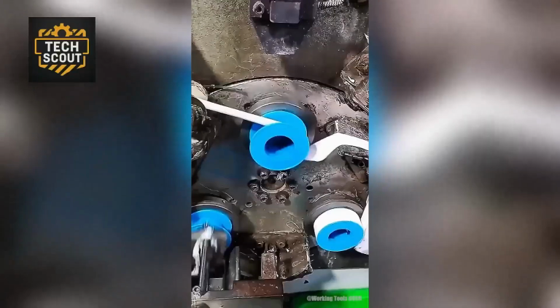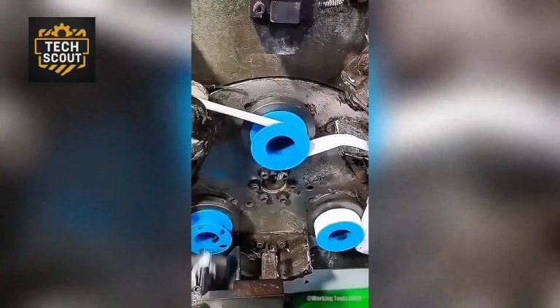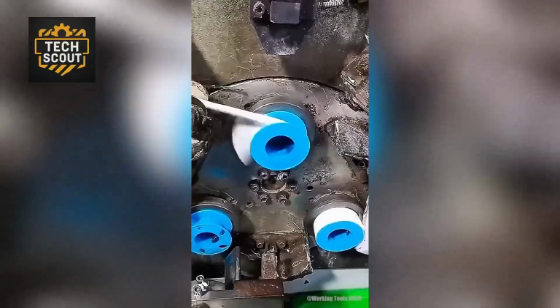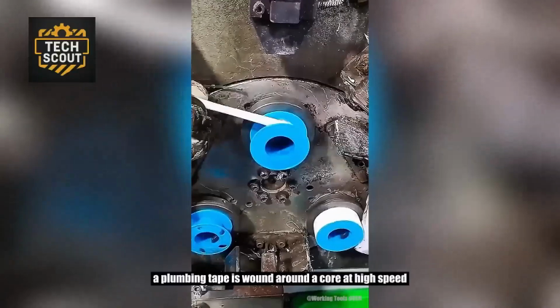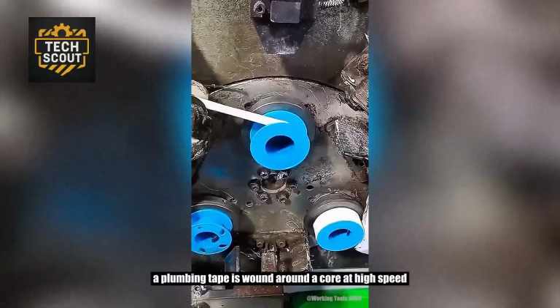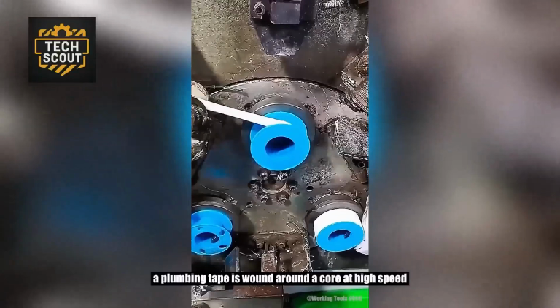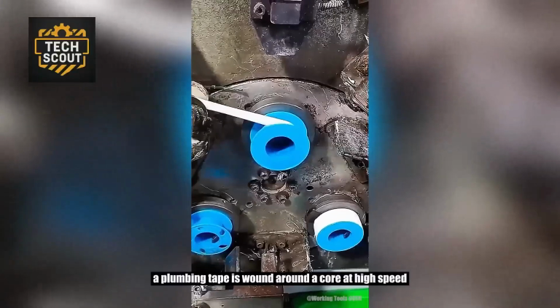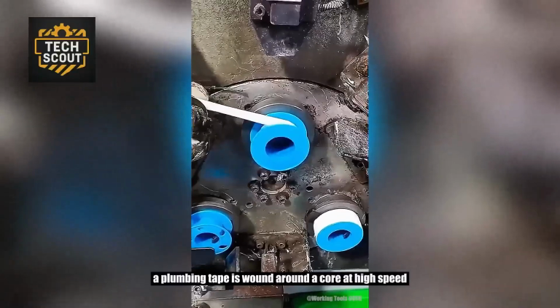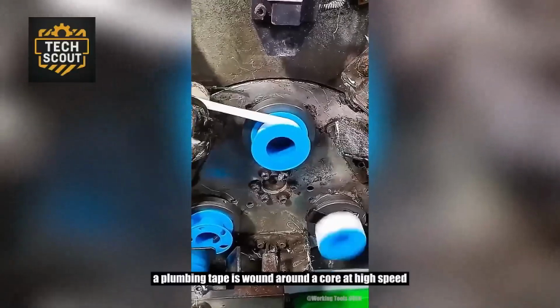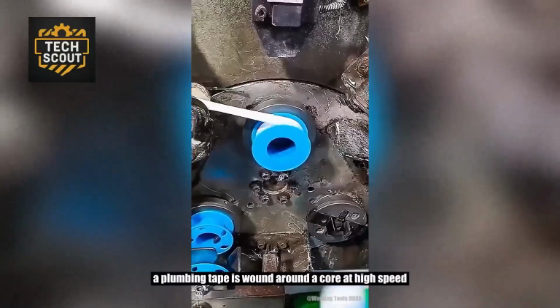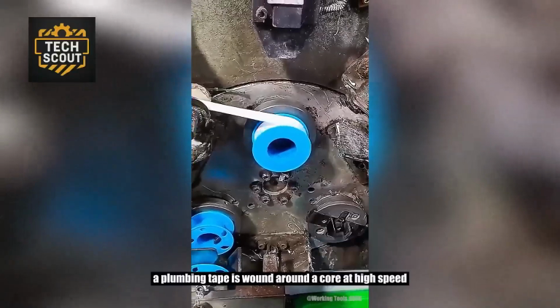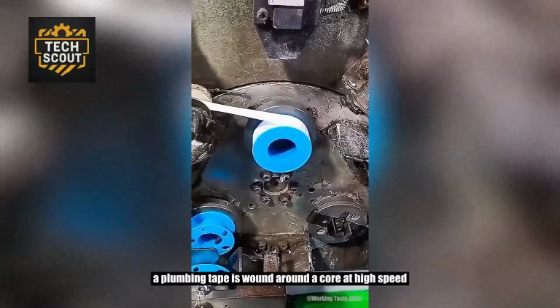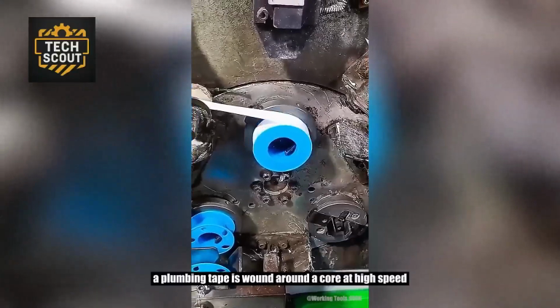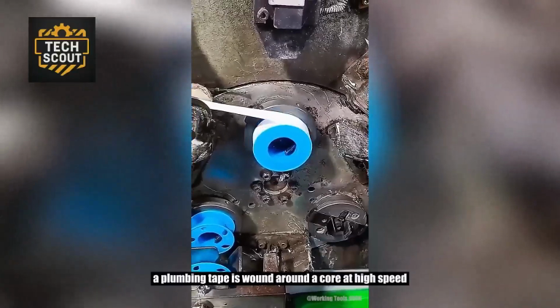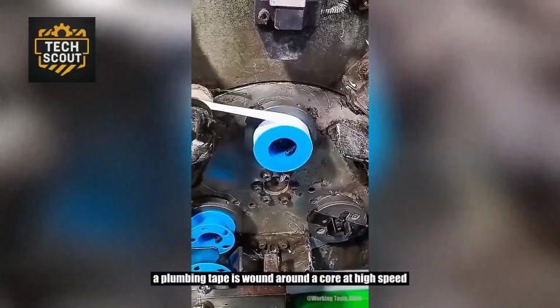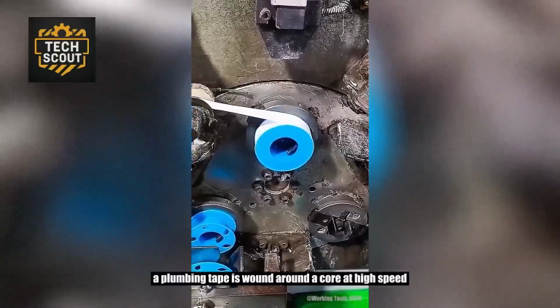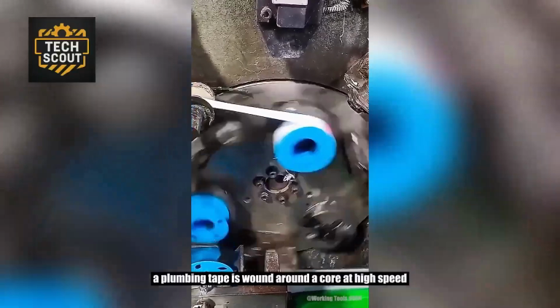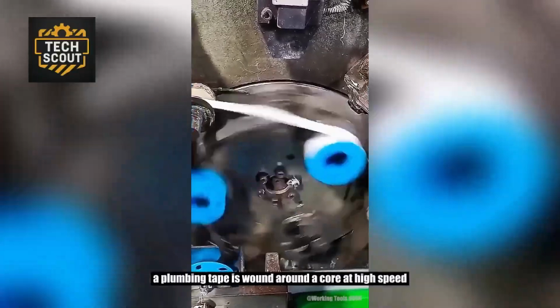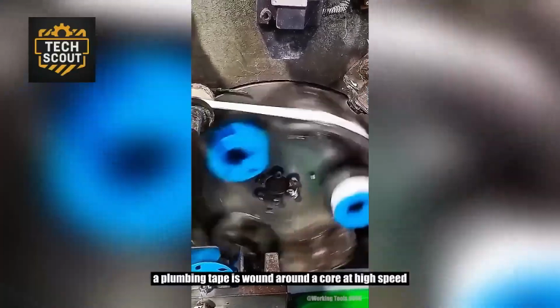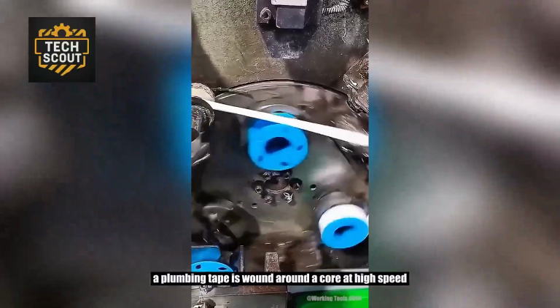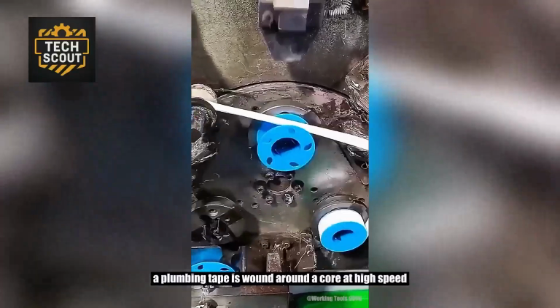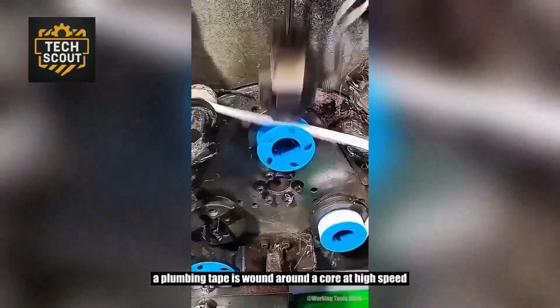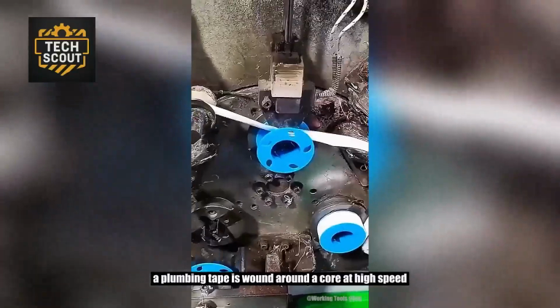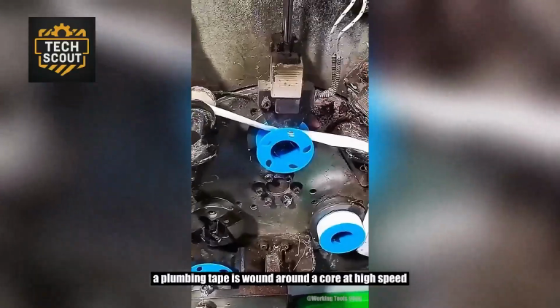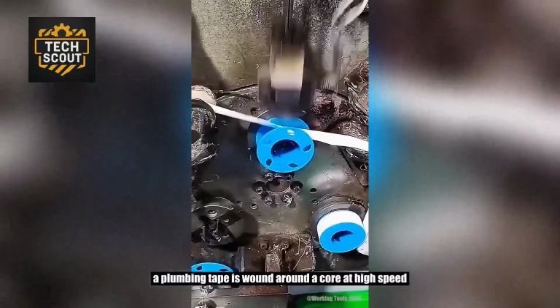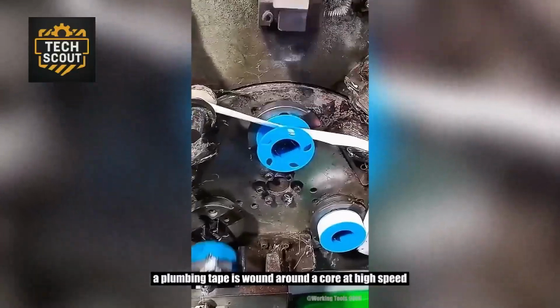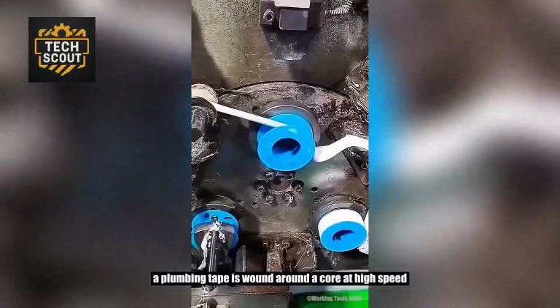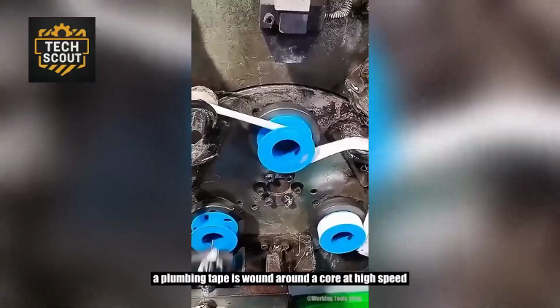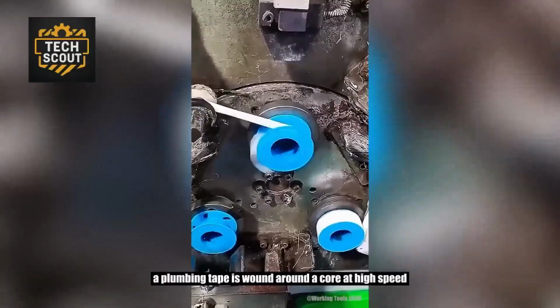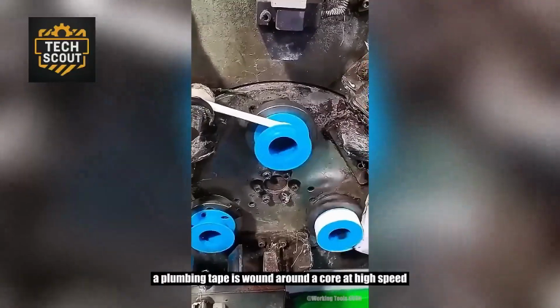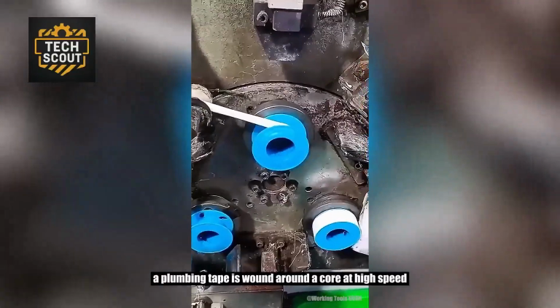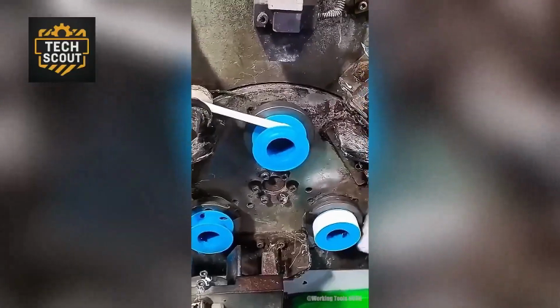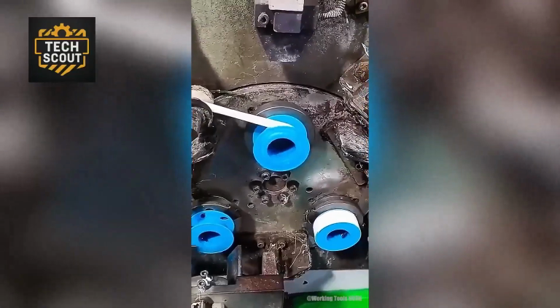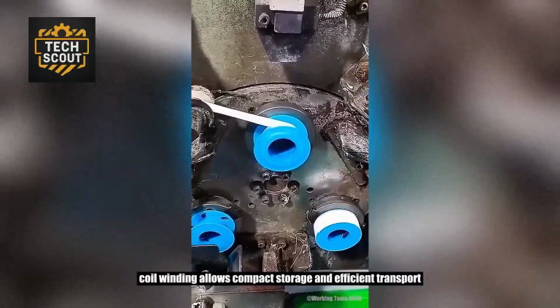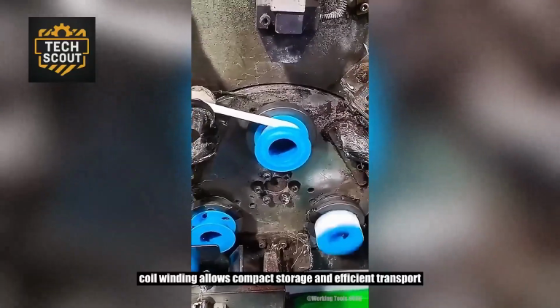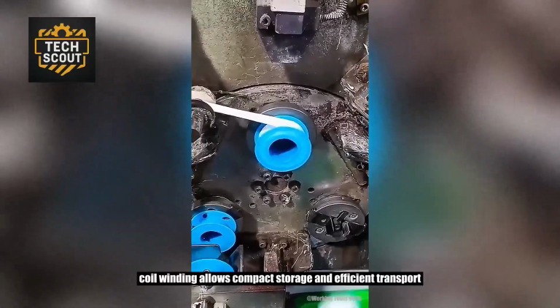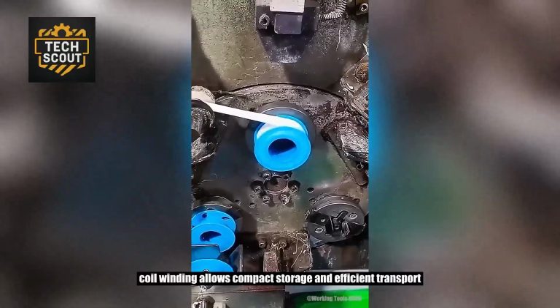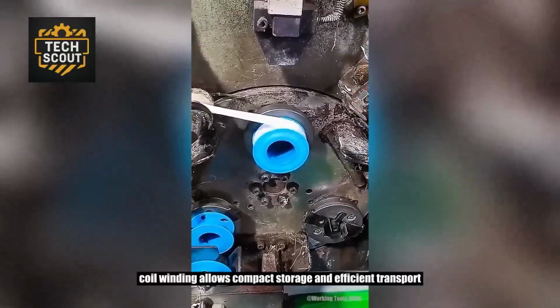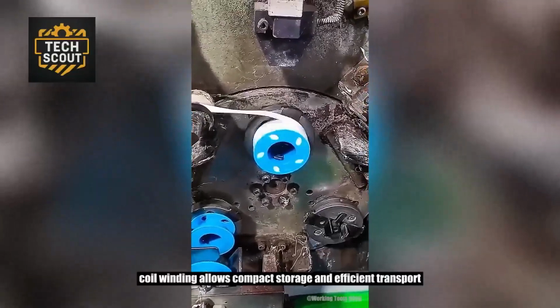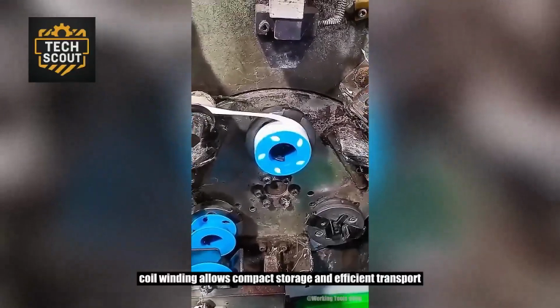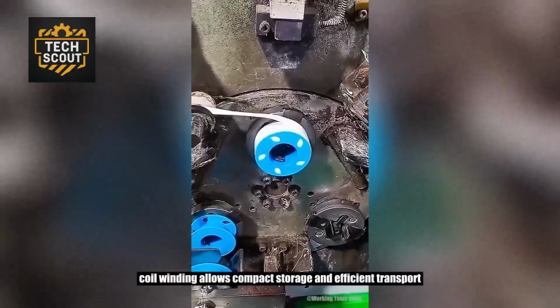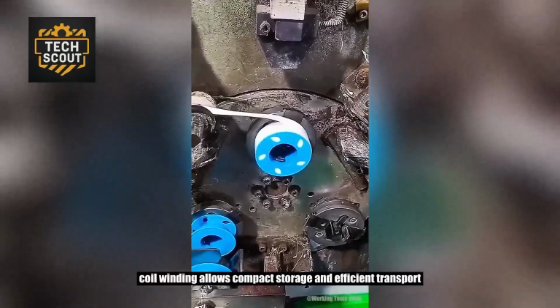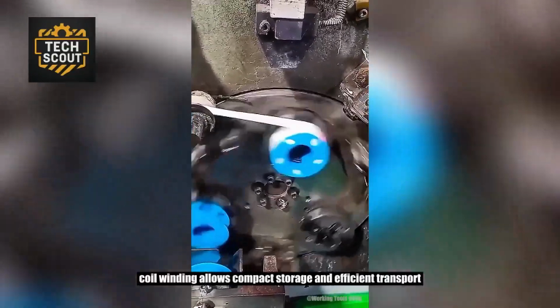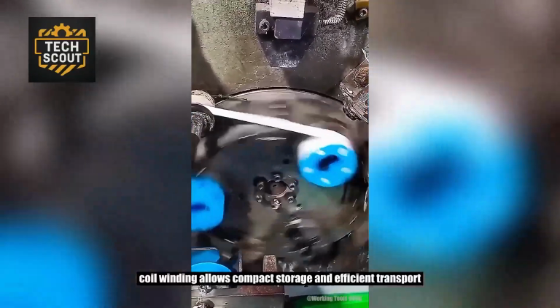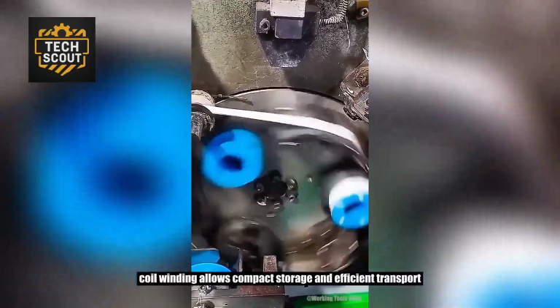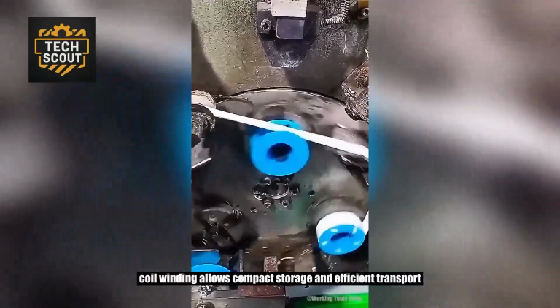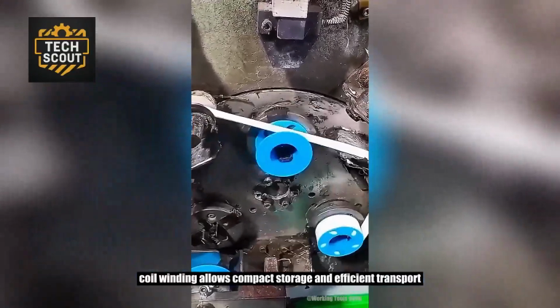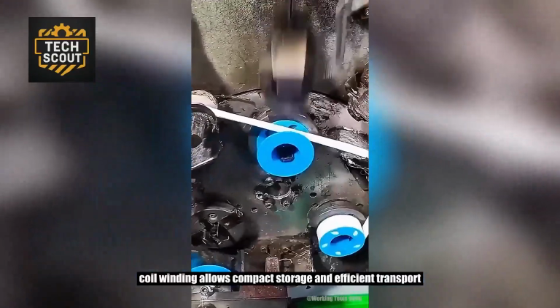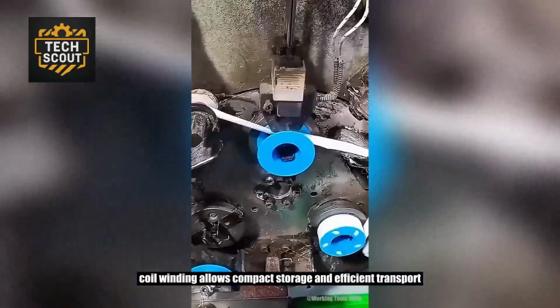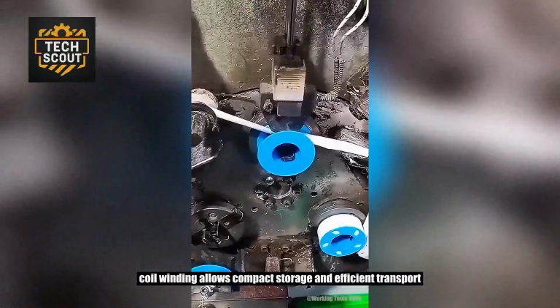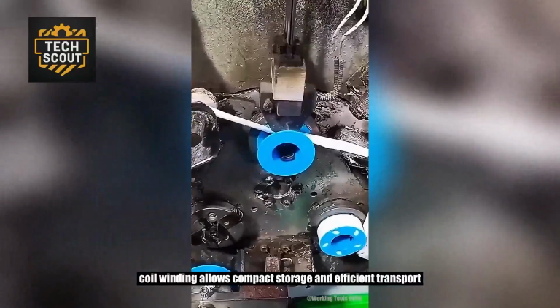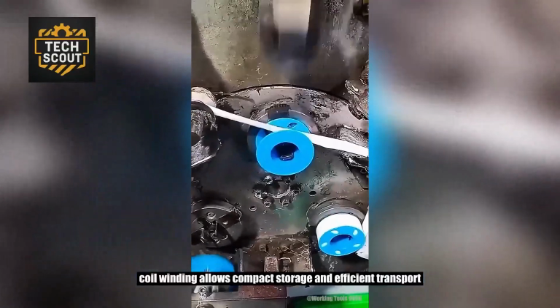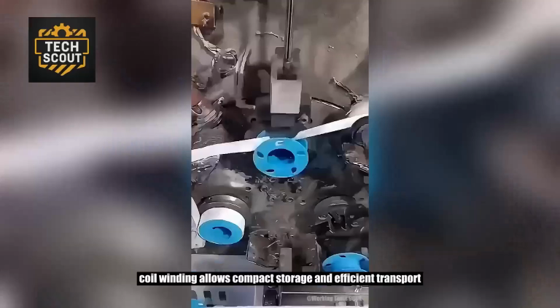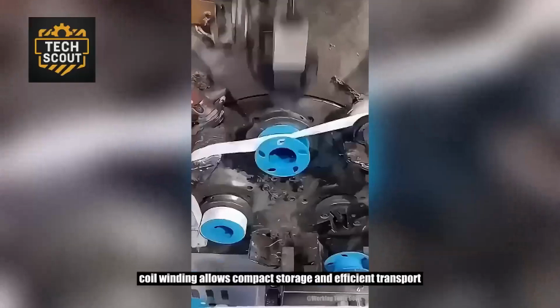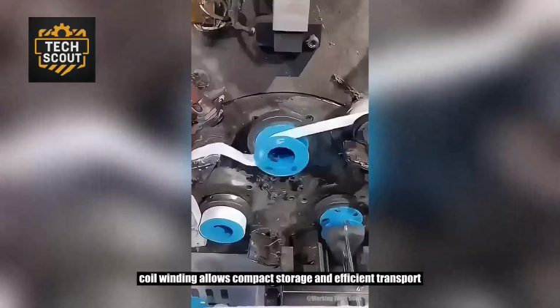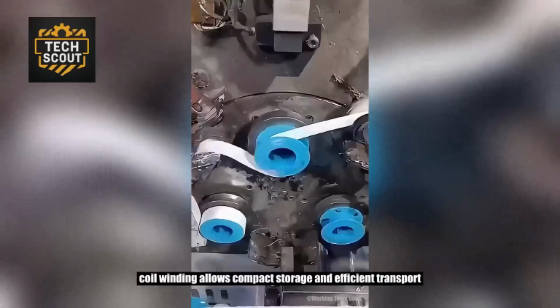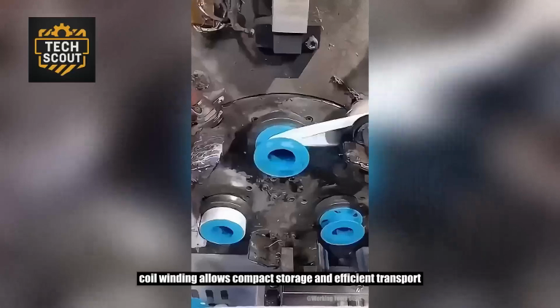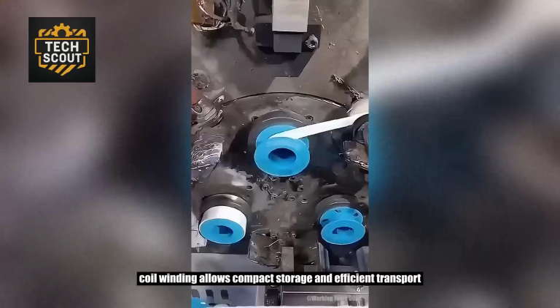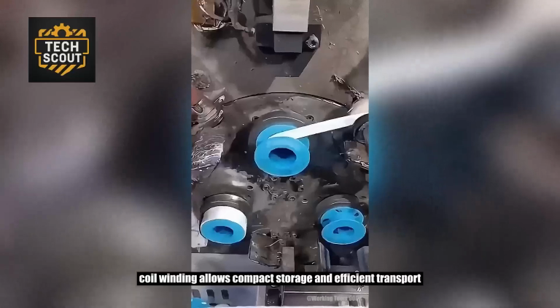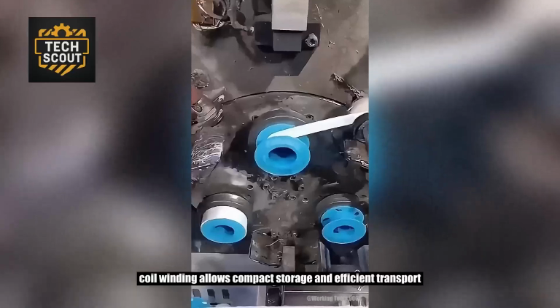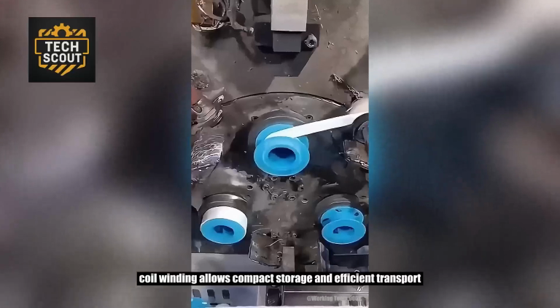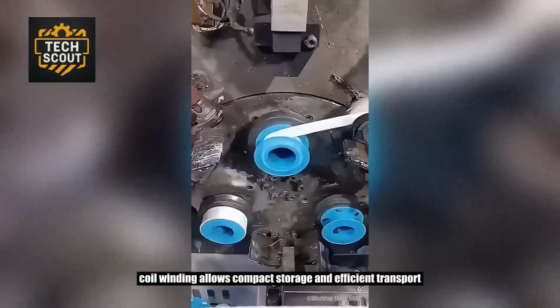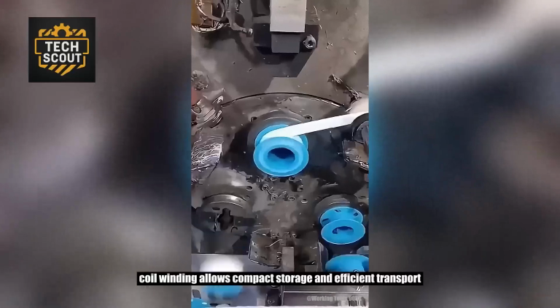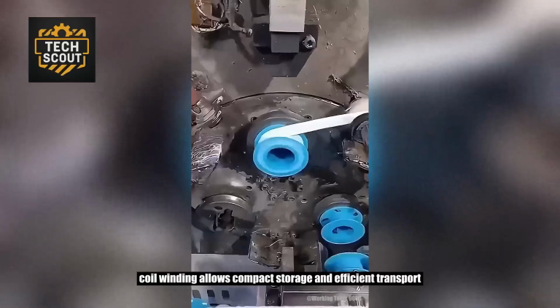A plumbing tape is wound around a core at high speed. Coil winding allows compact storage and efficient transport.